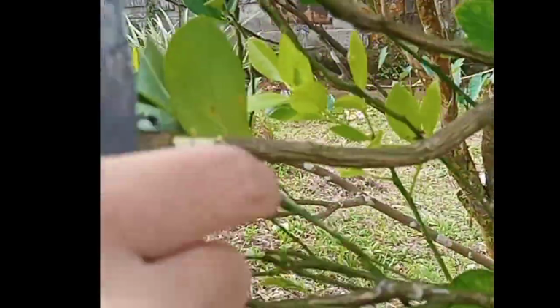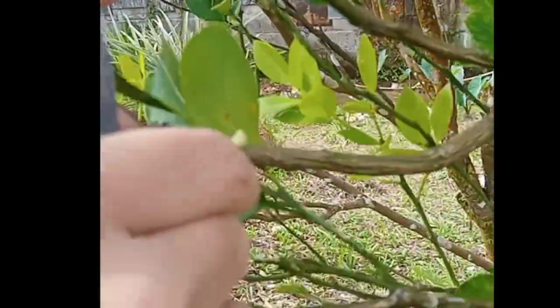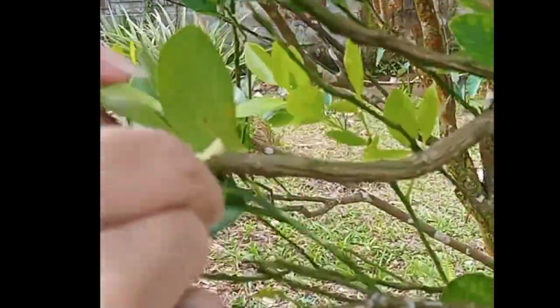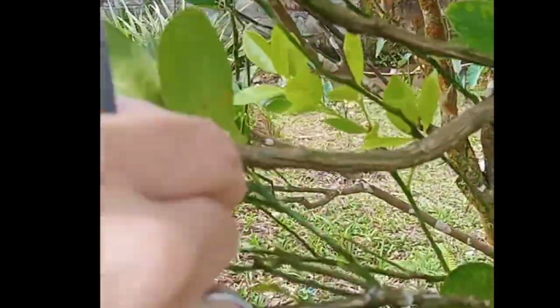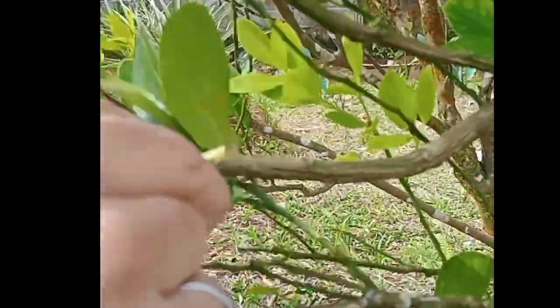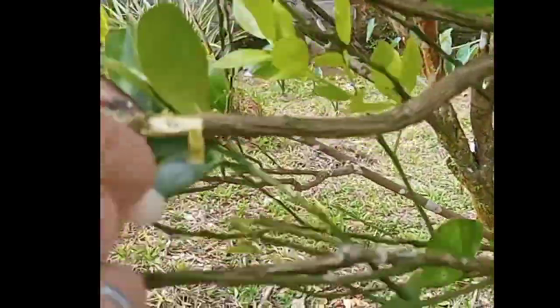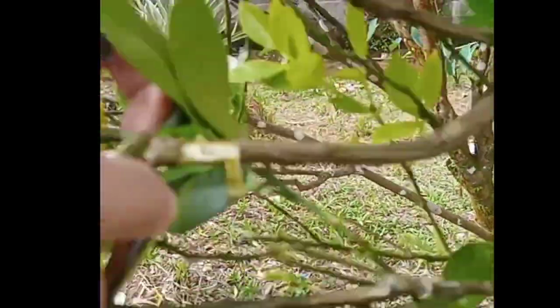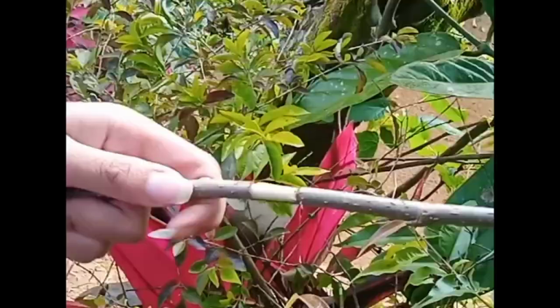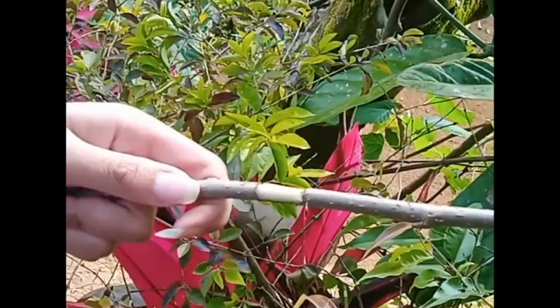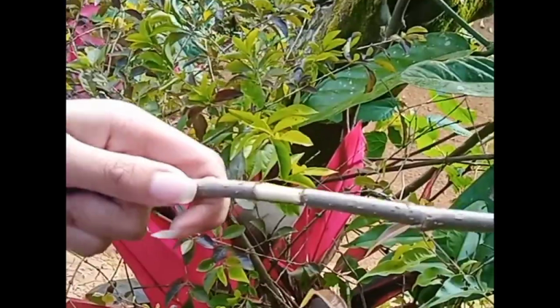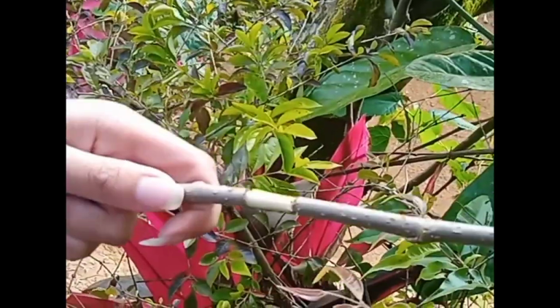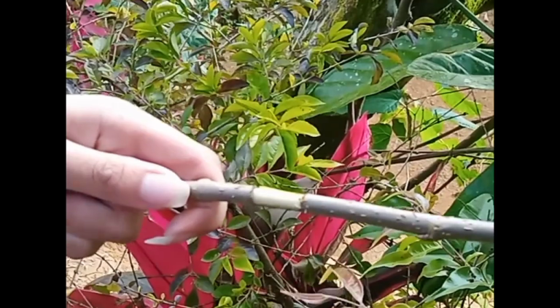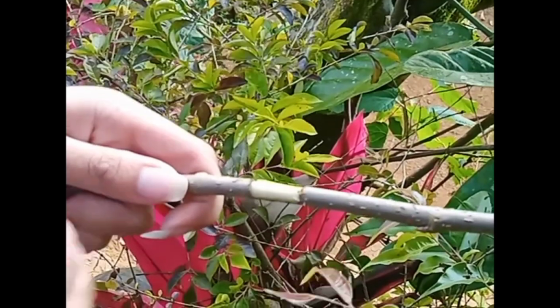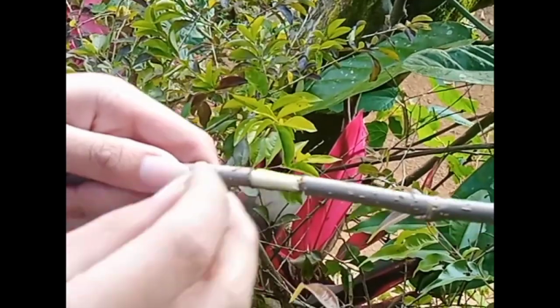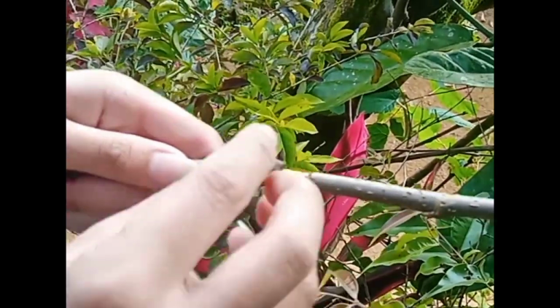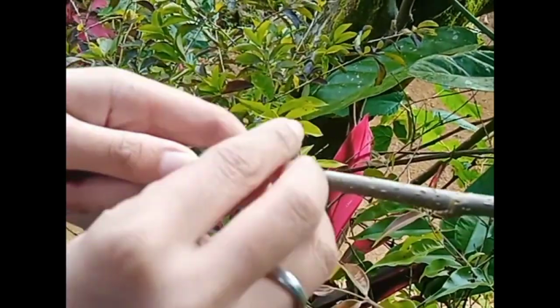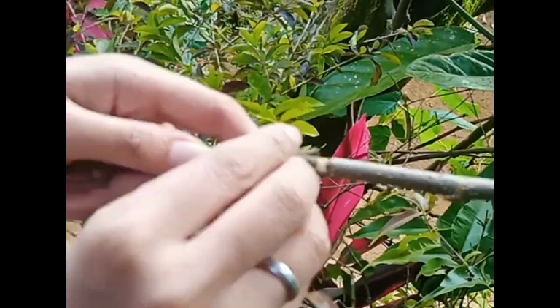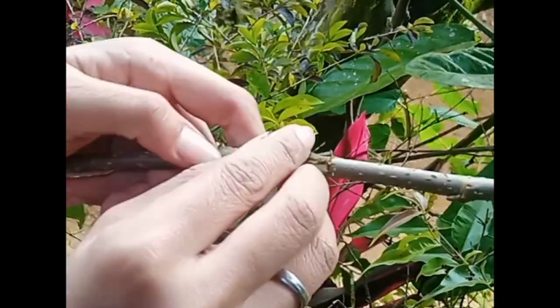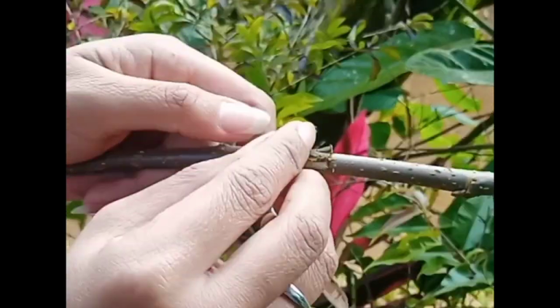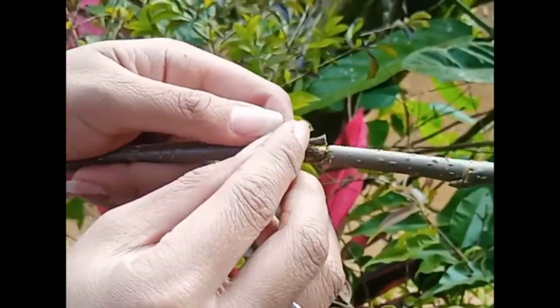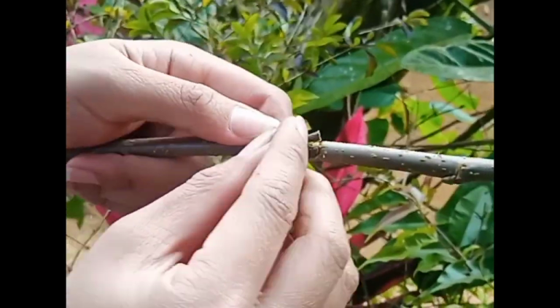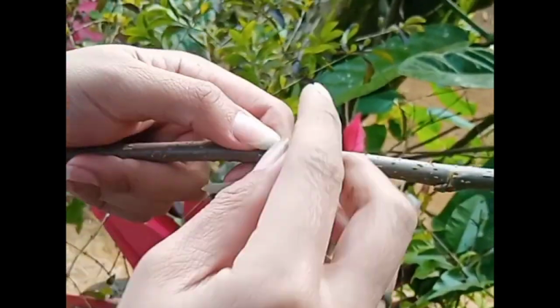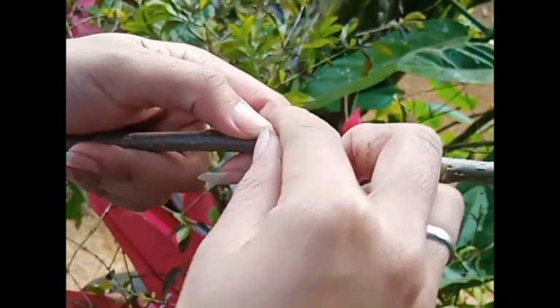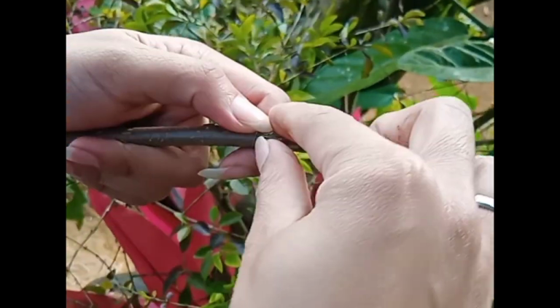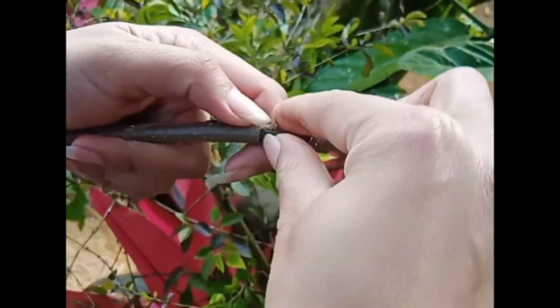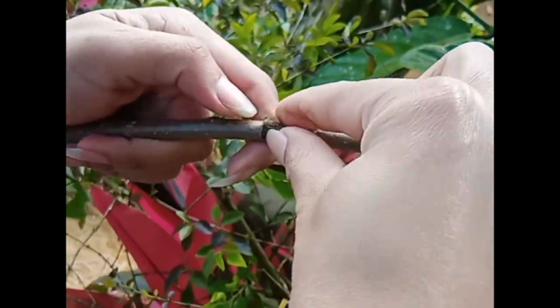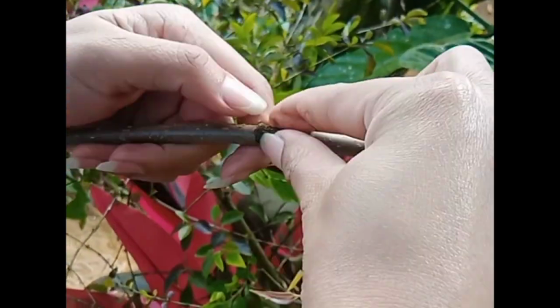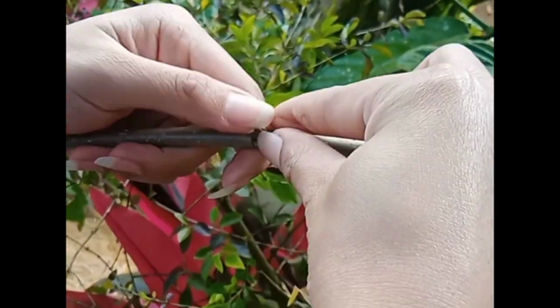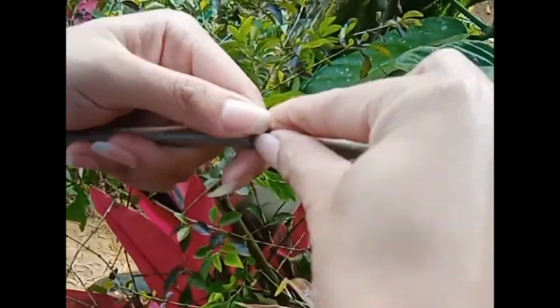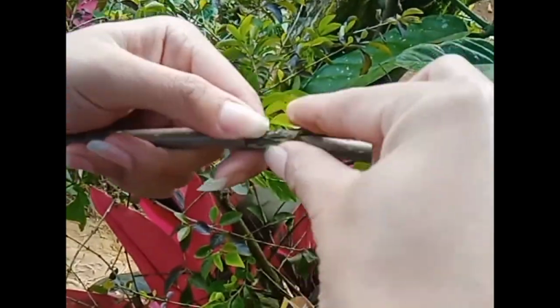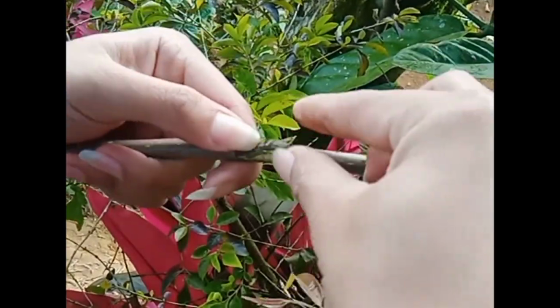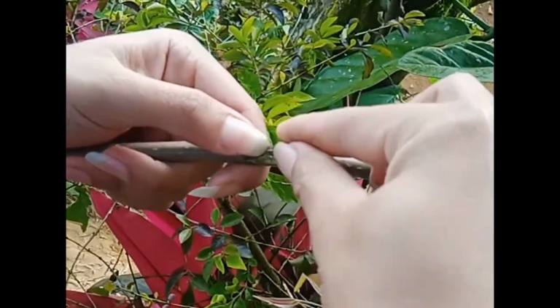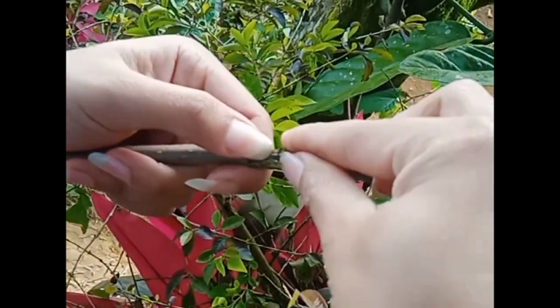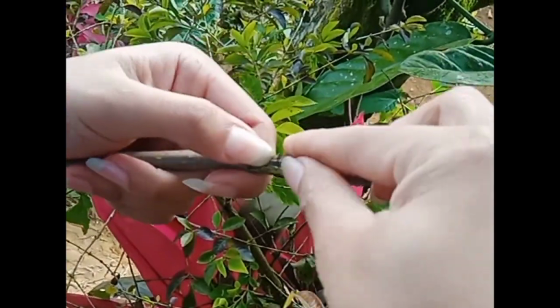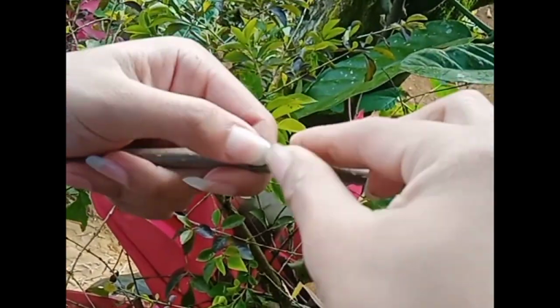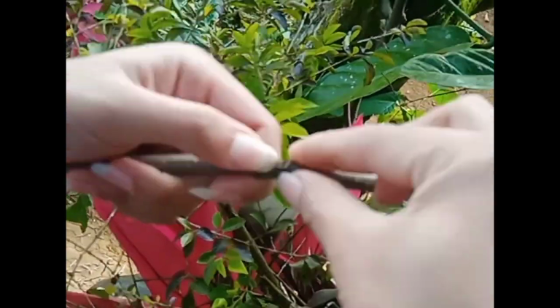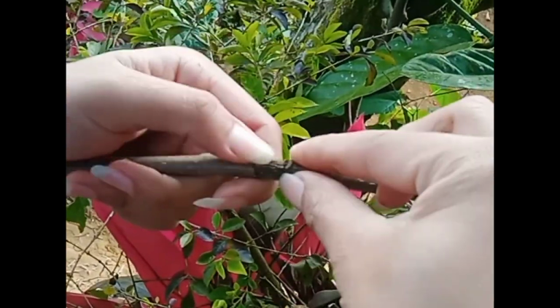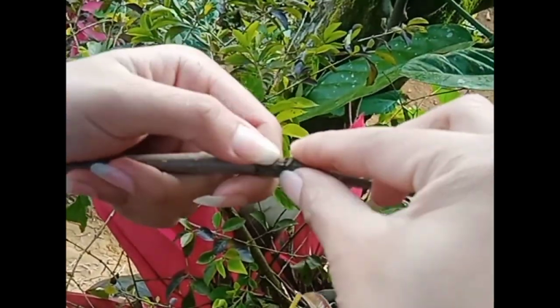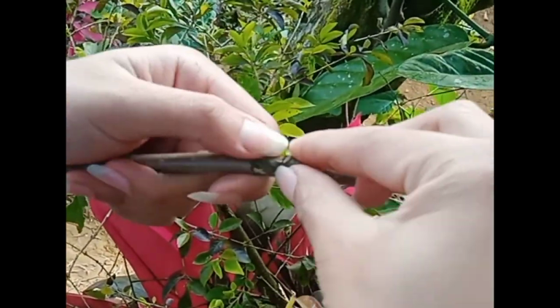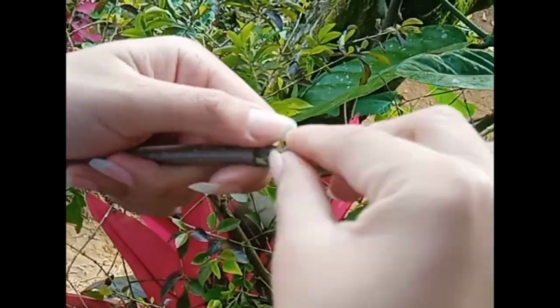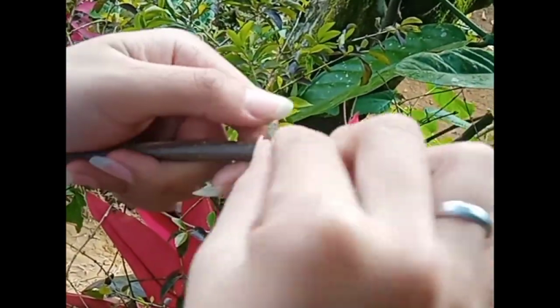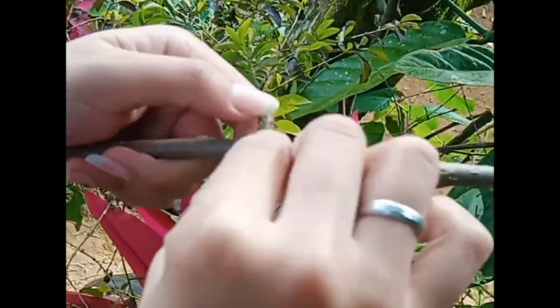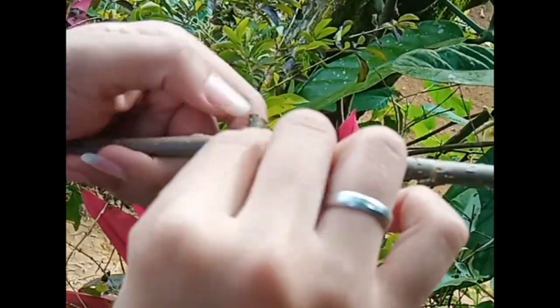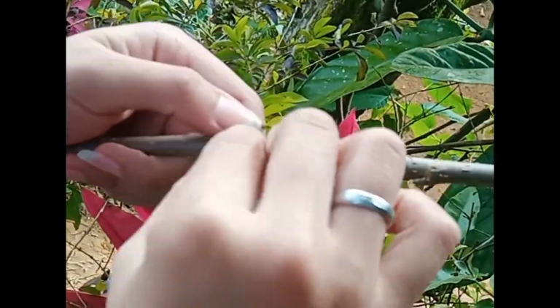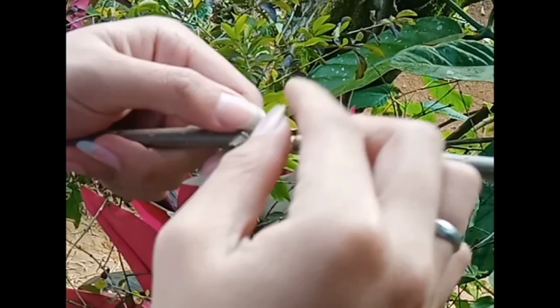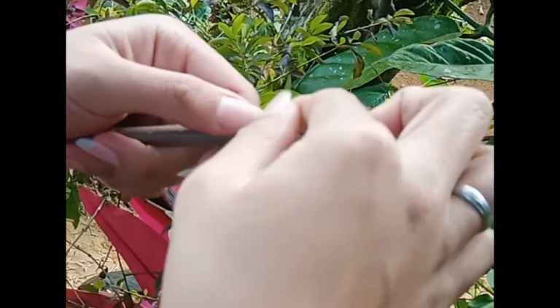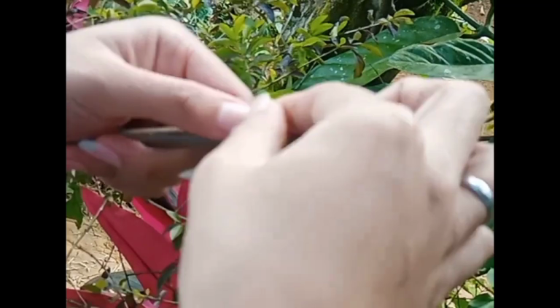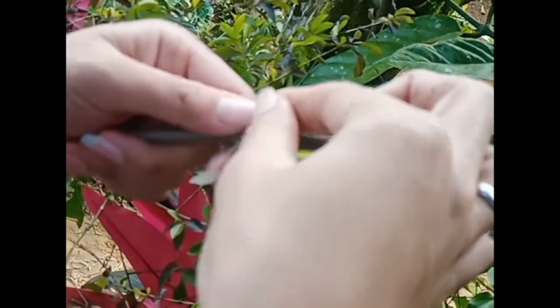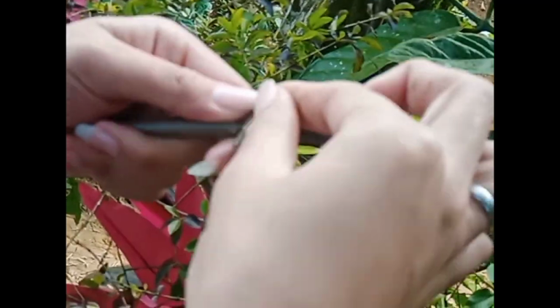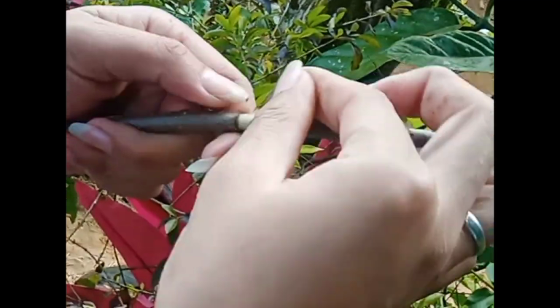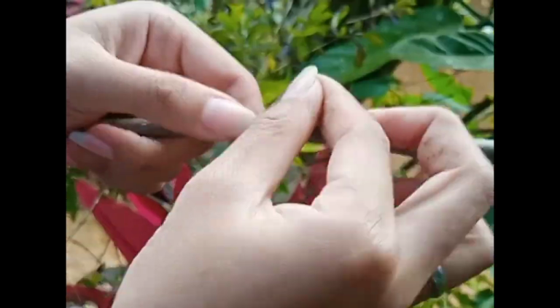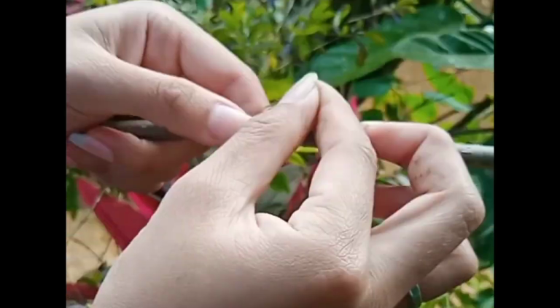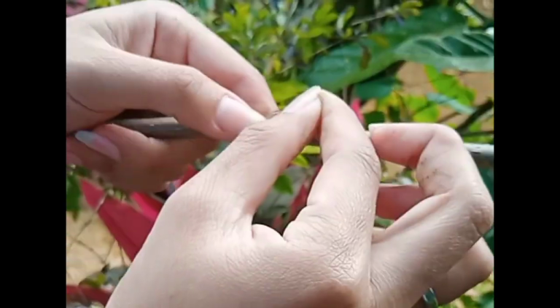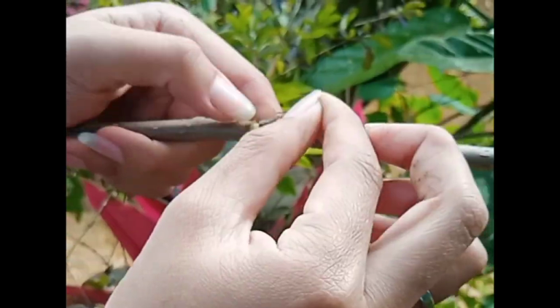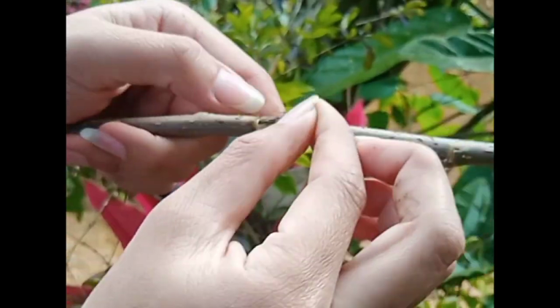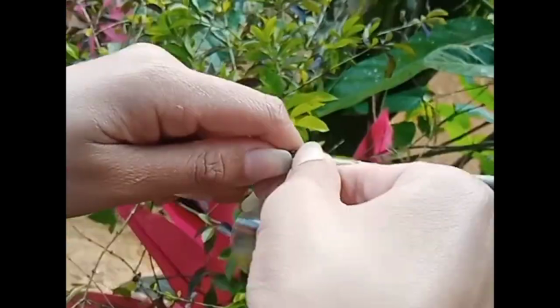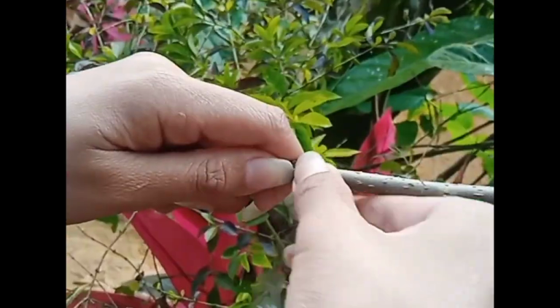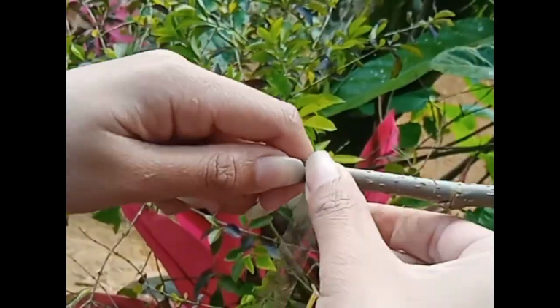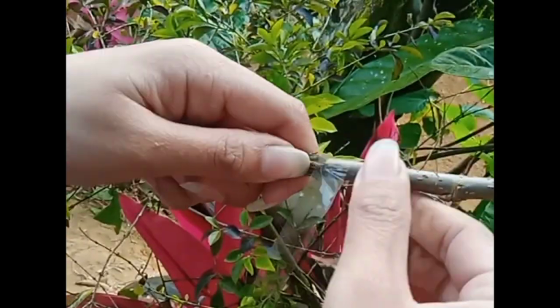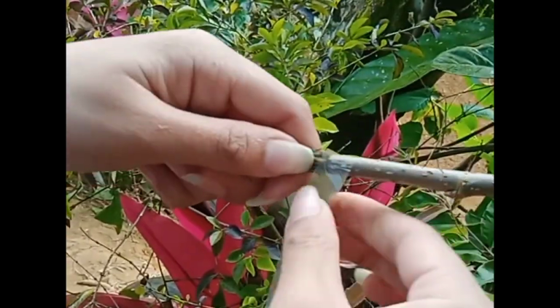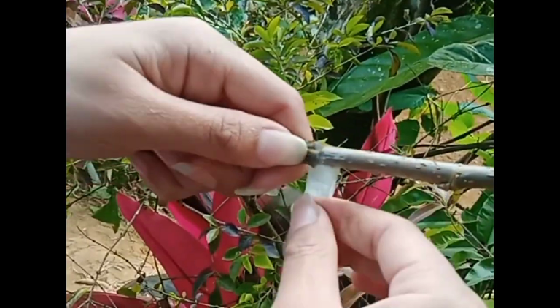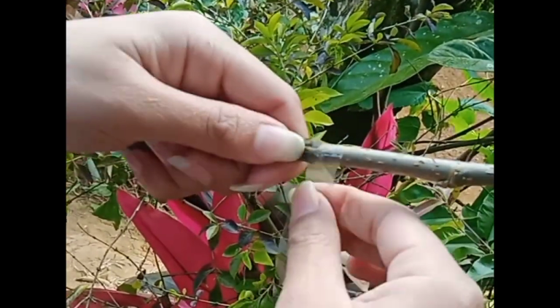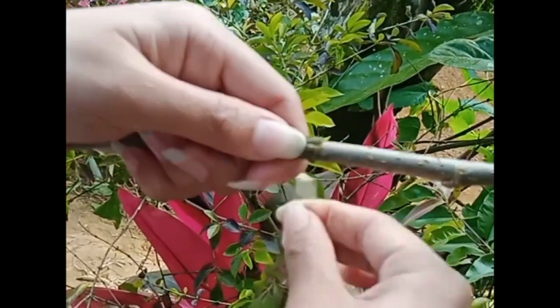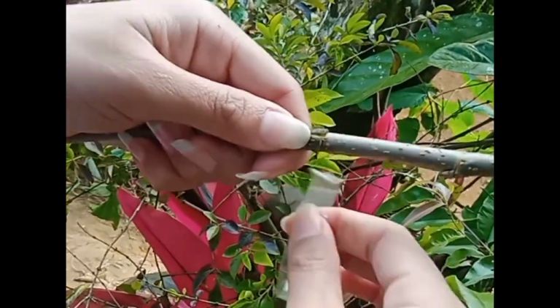Attach the bud into the cut part of the other rootstock. The bud and the bark must cover the peeled area completely.